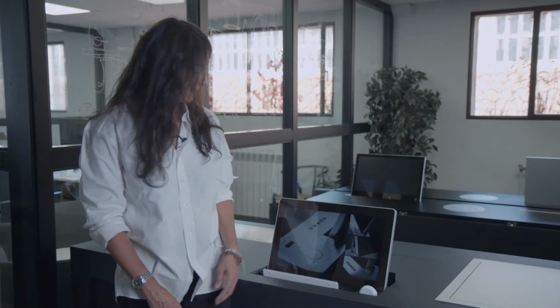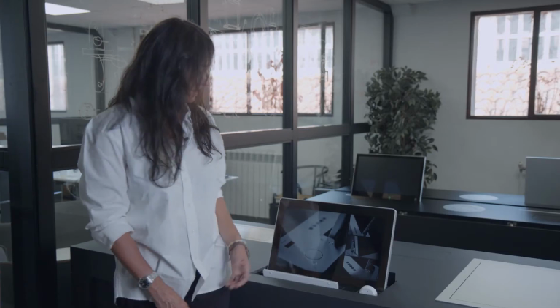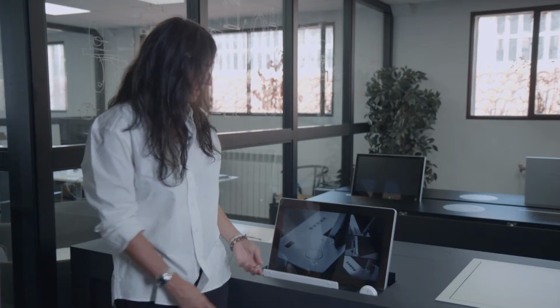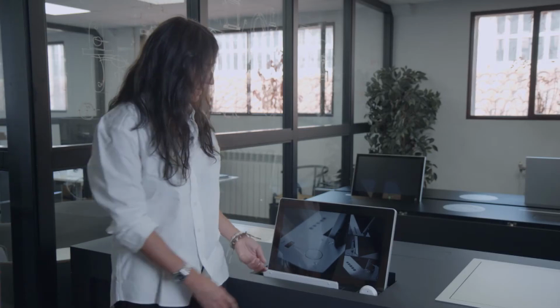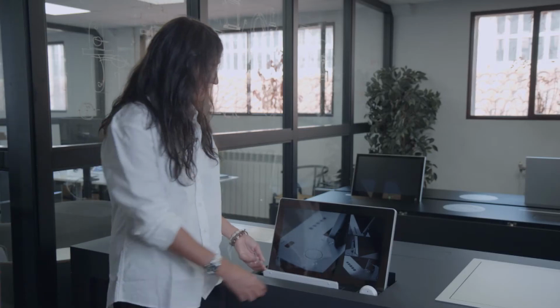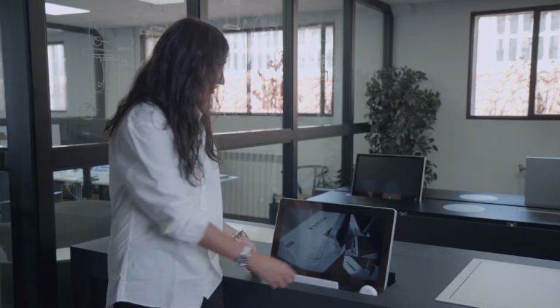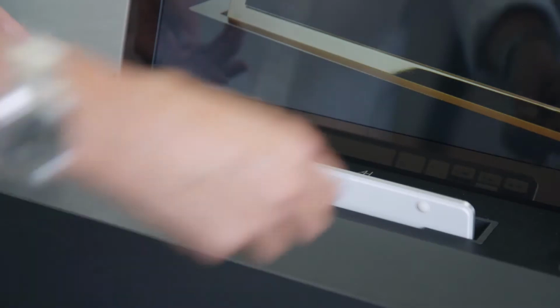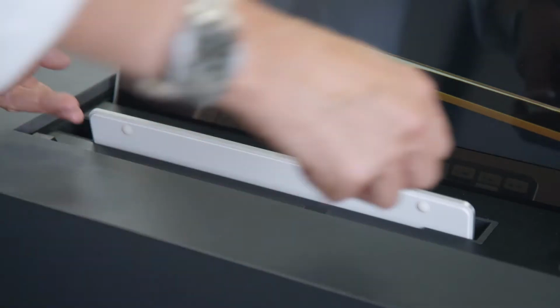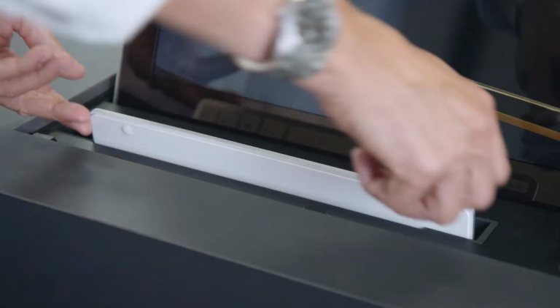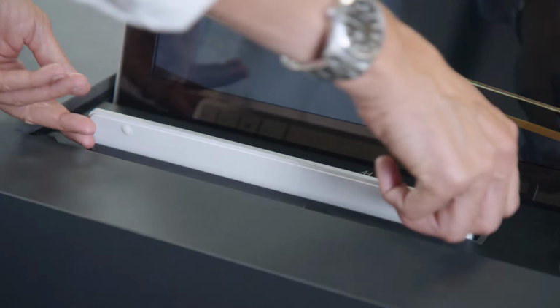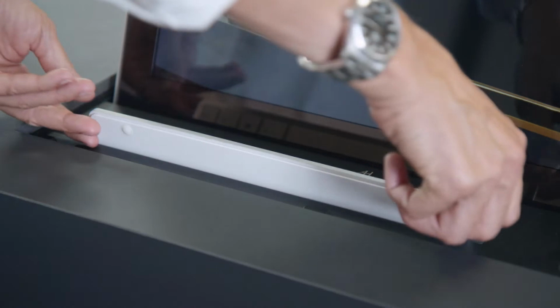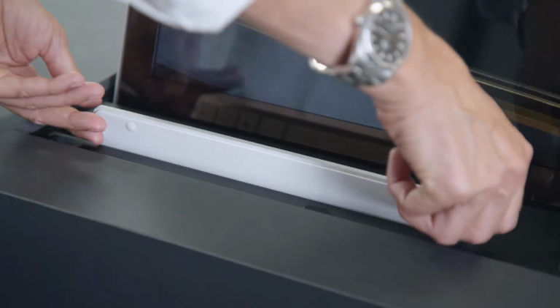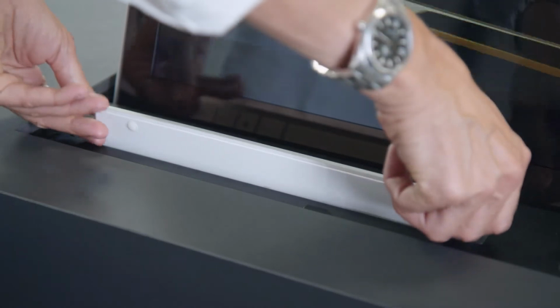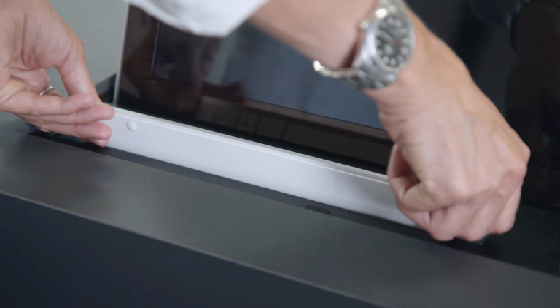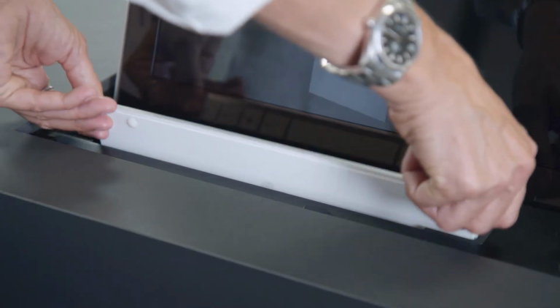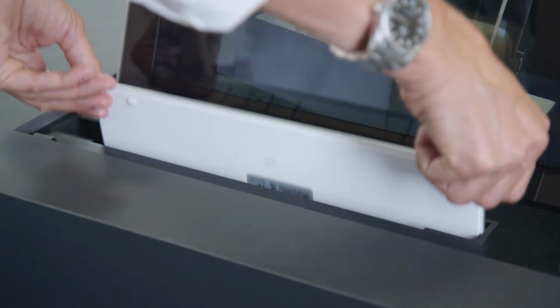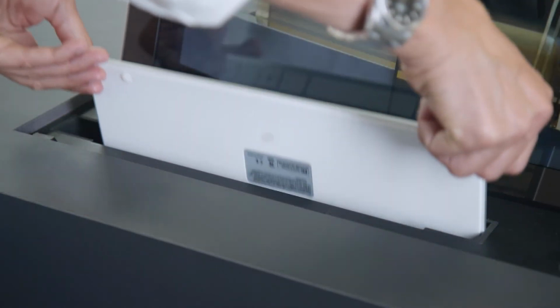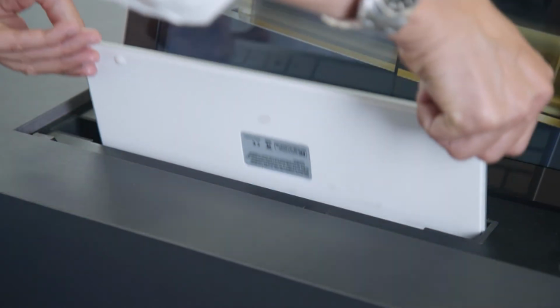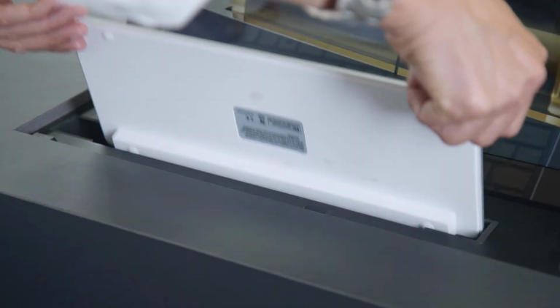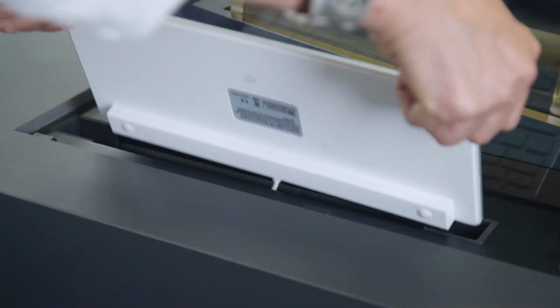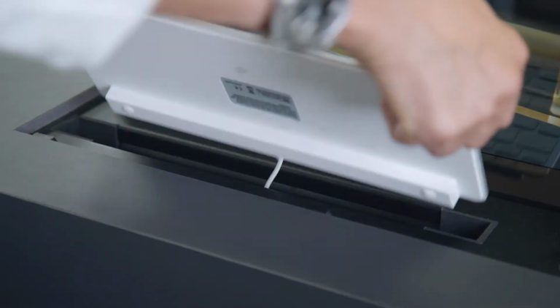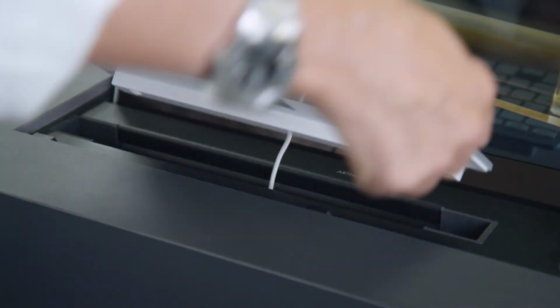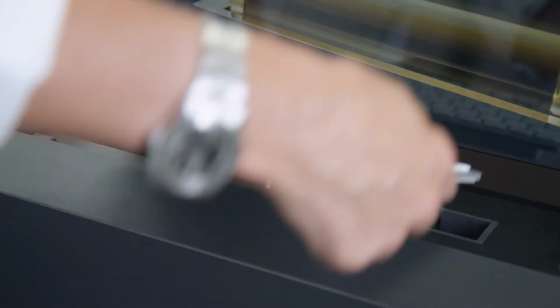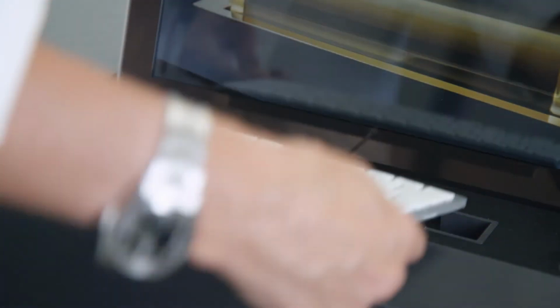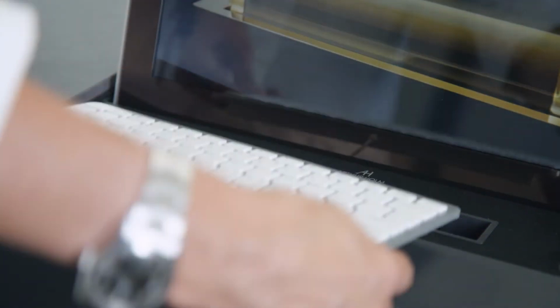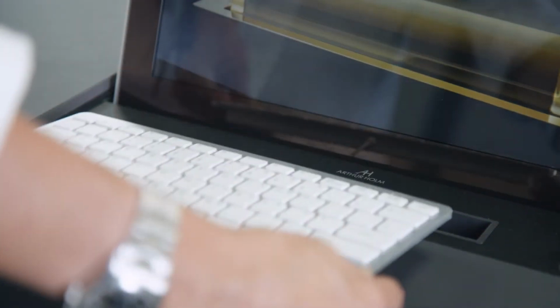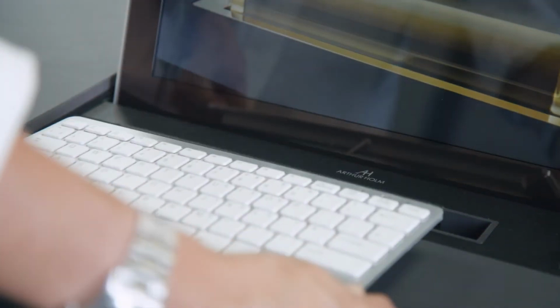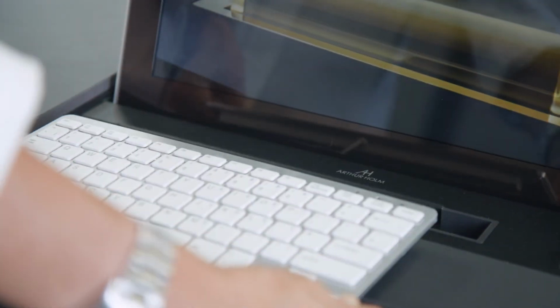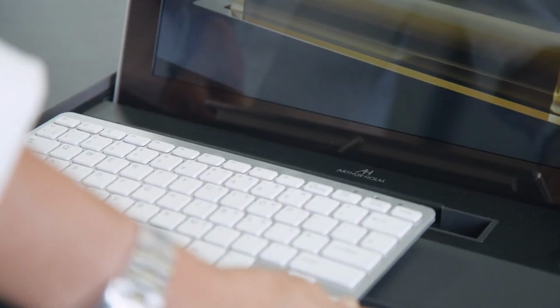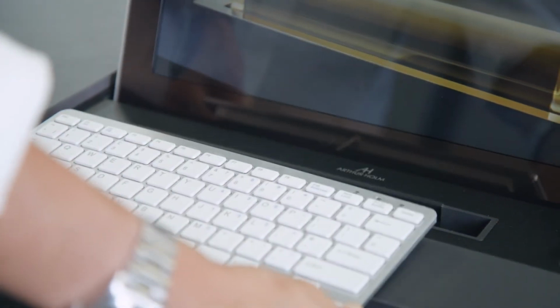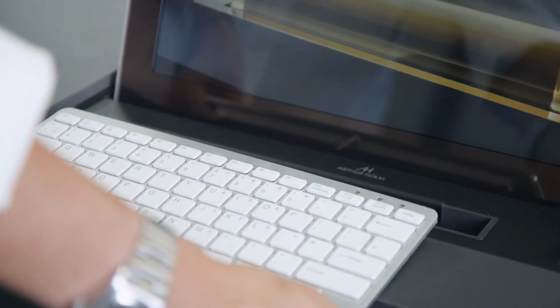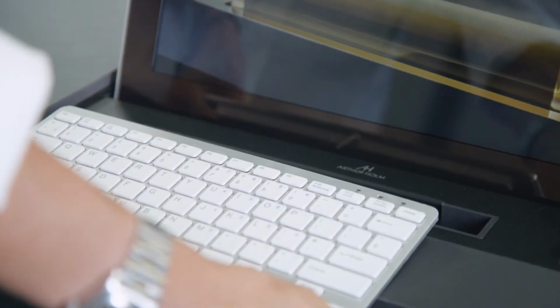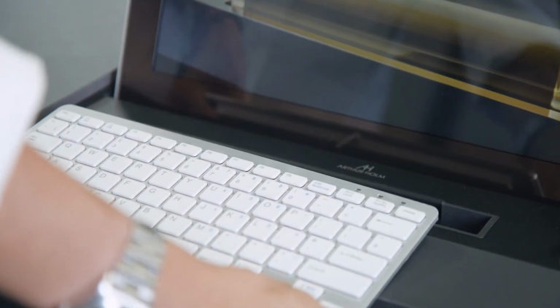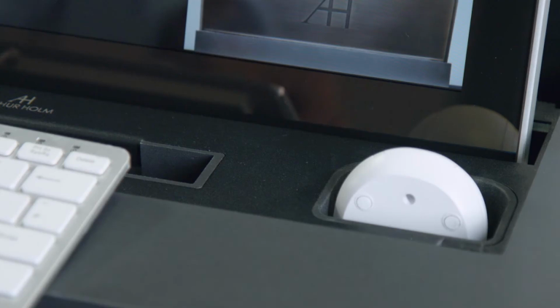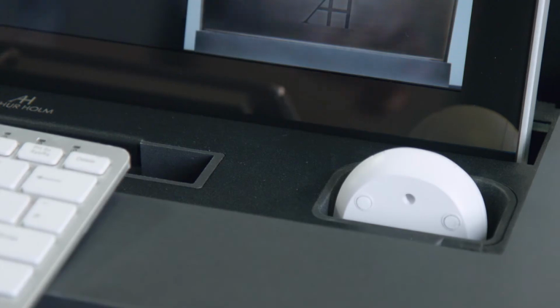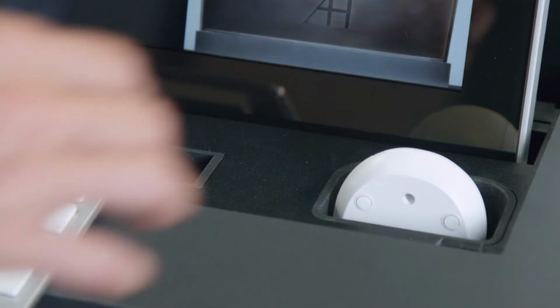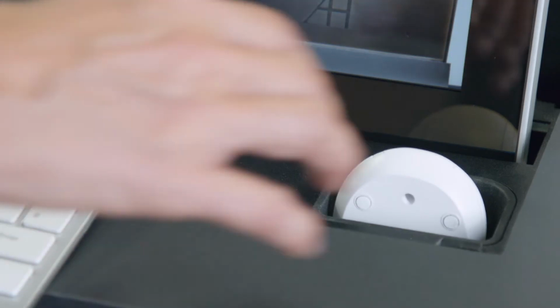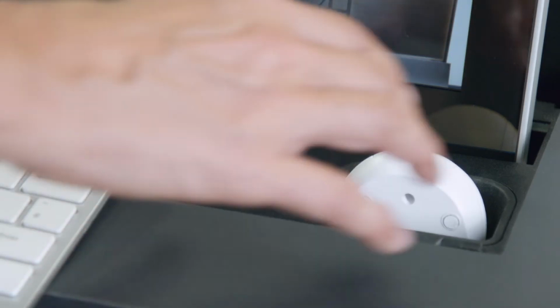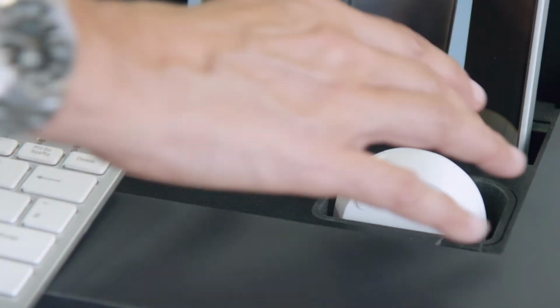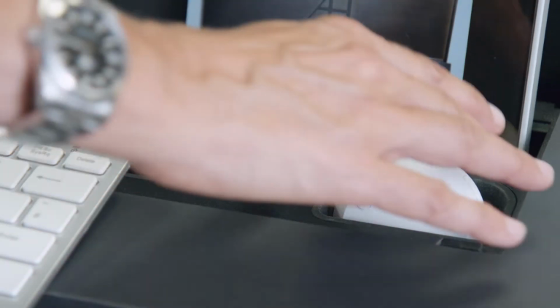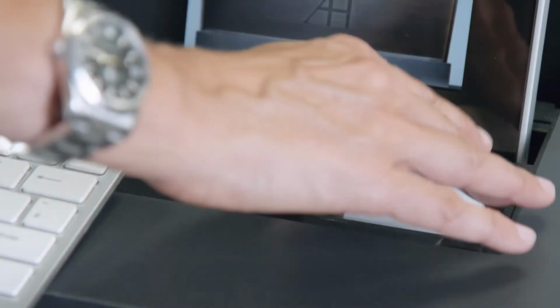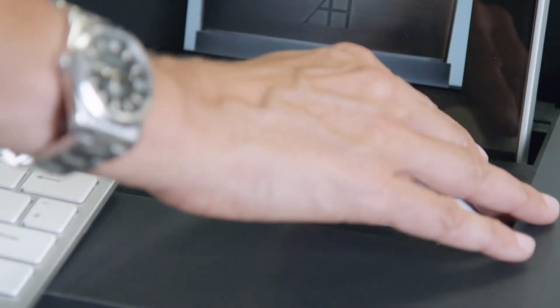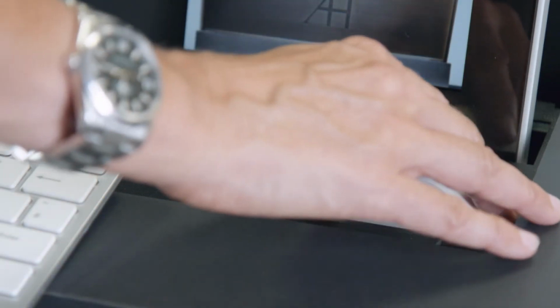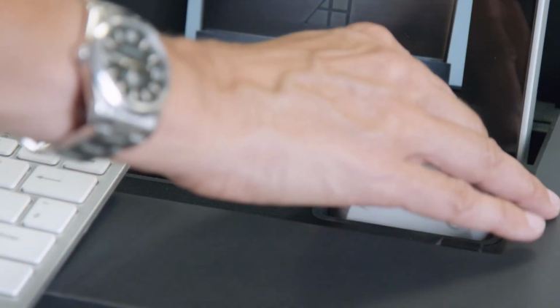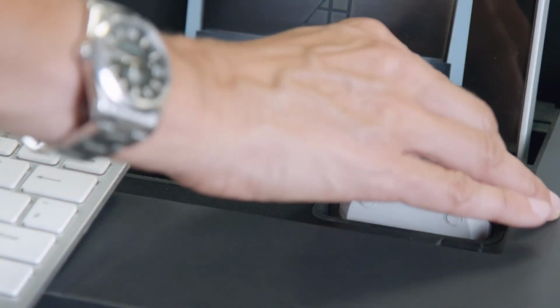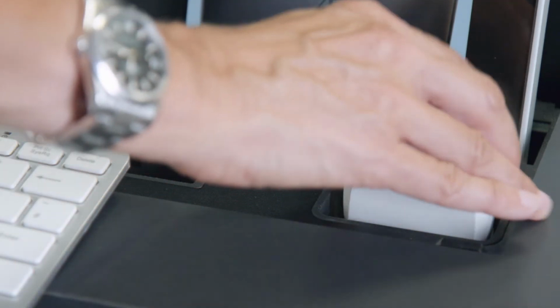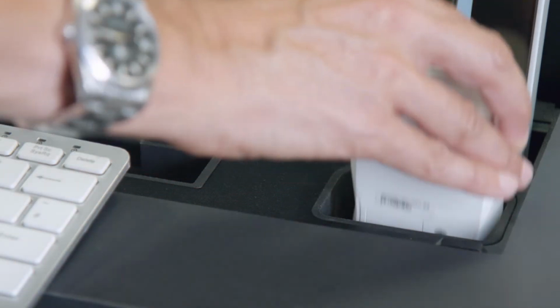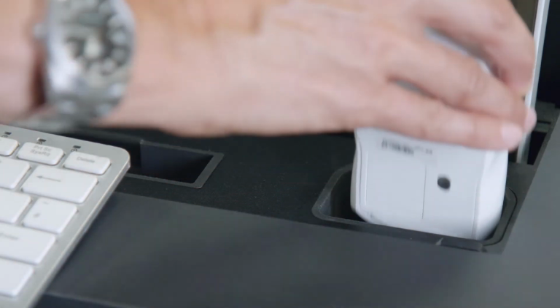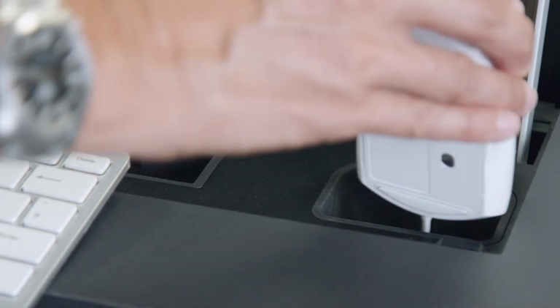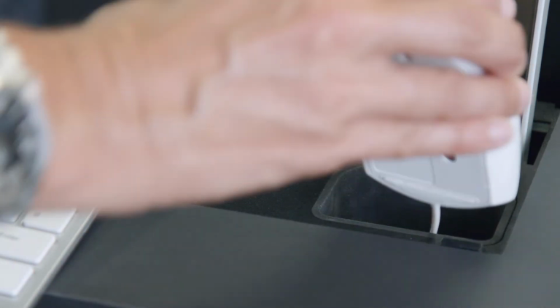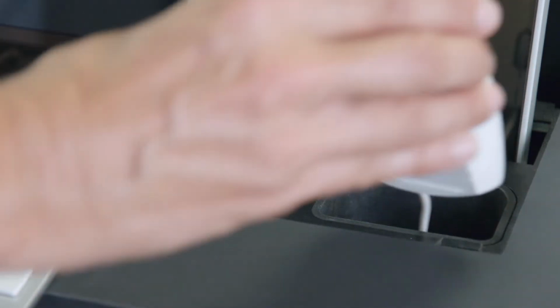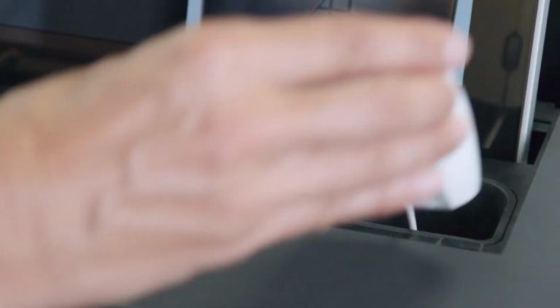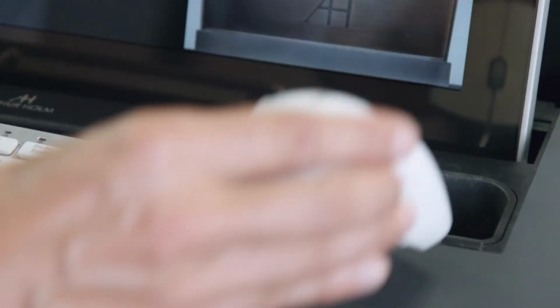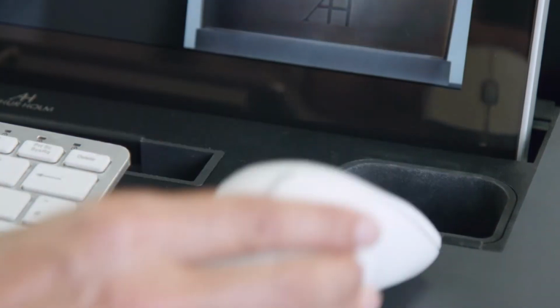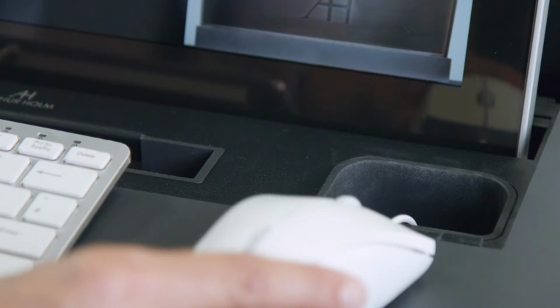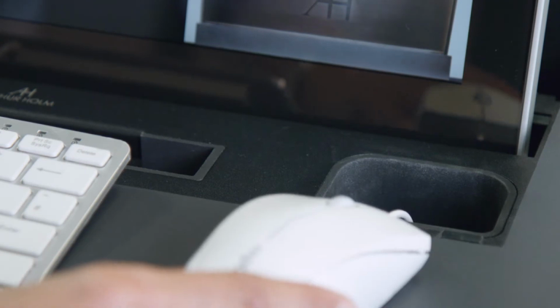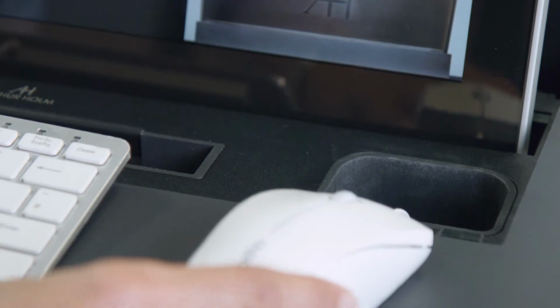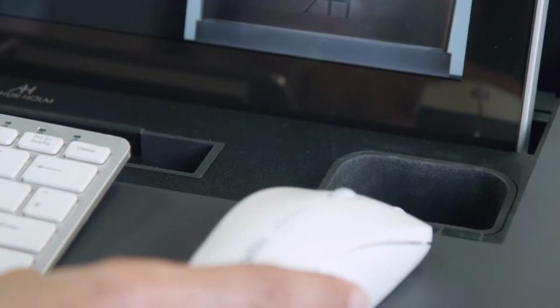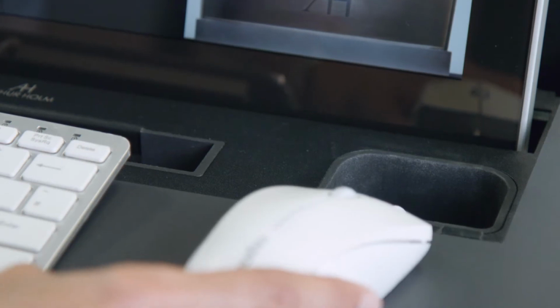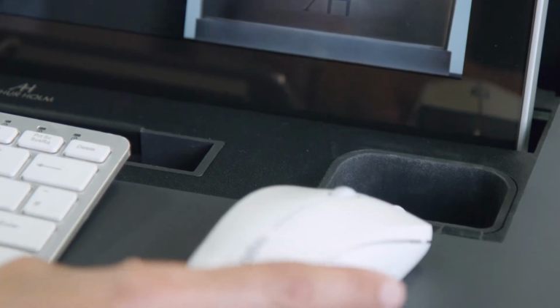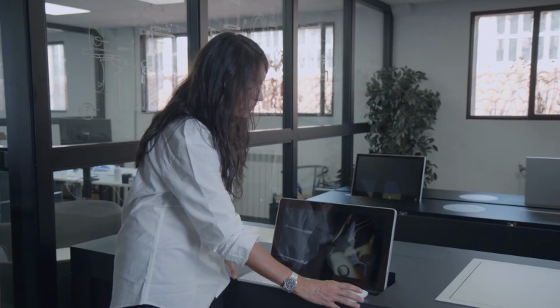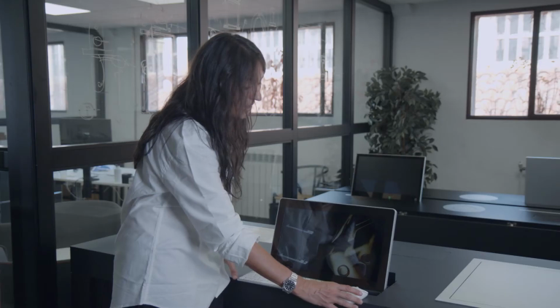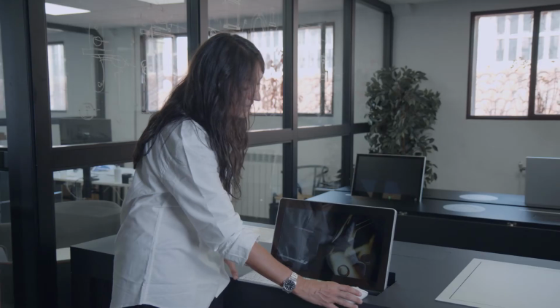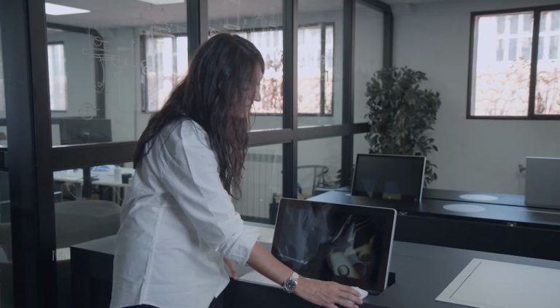As you can see here, there is a compartment to hide a keyboard and mouse, which can be wired or wireless.